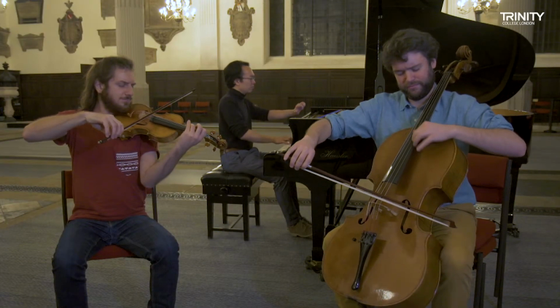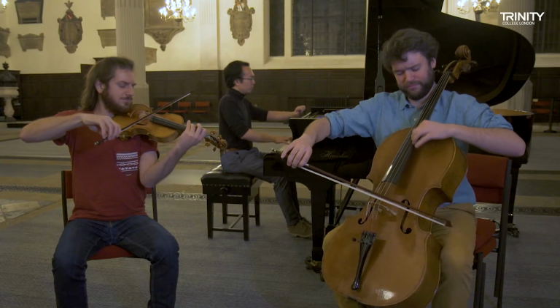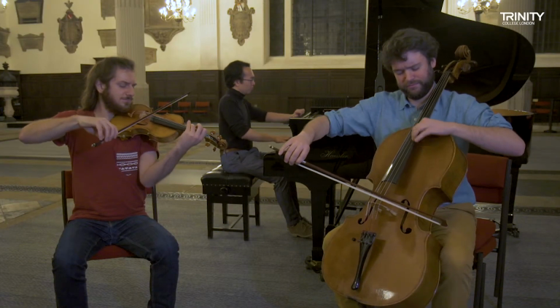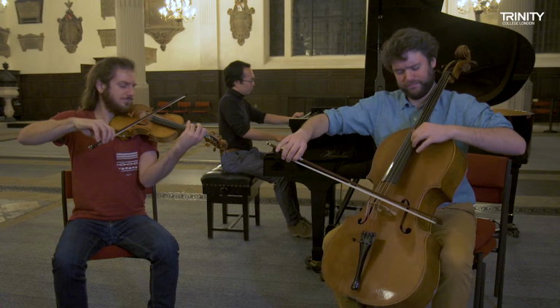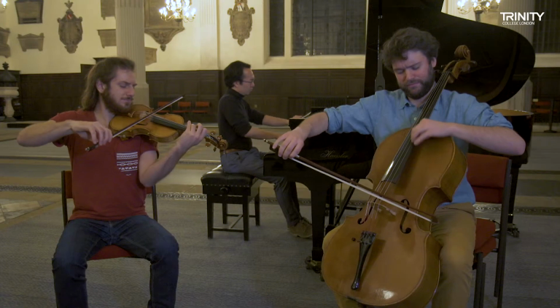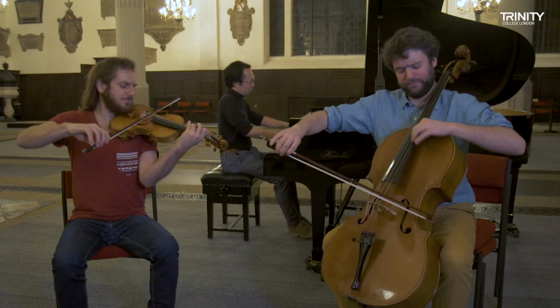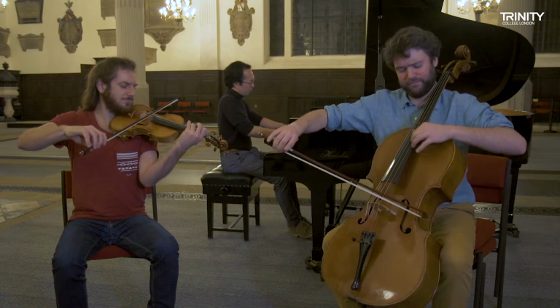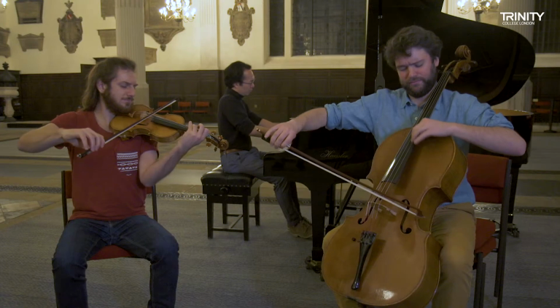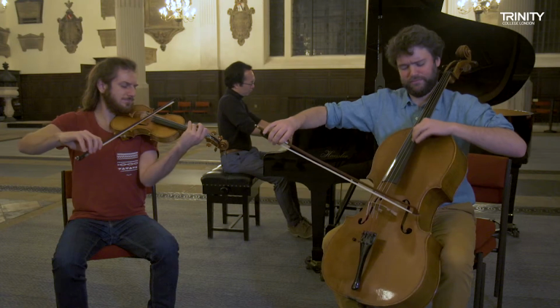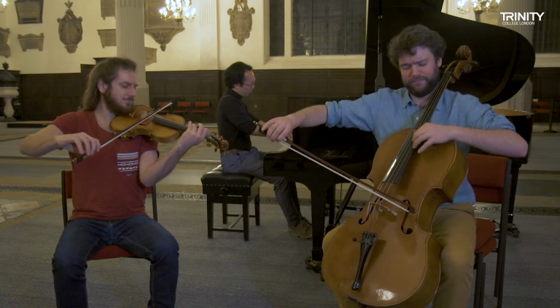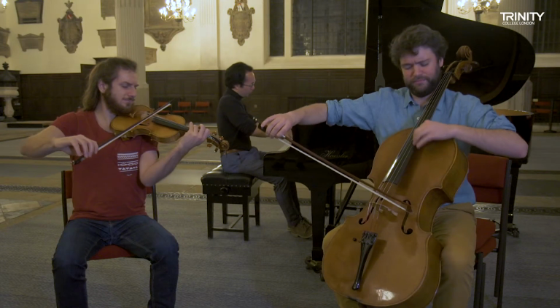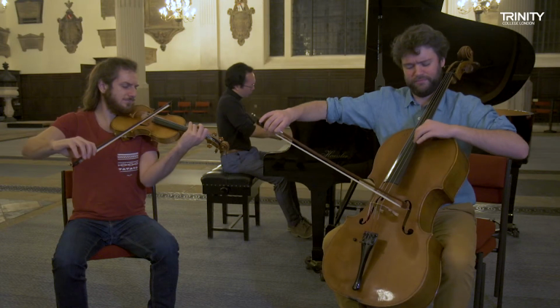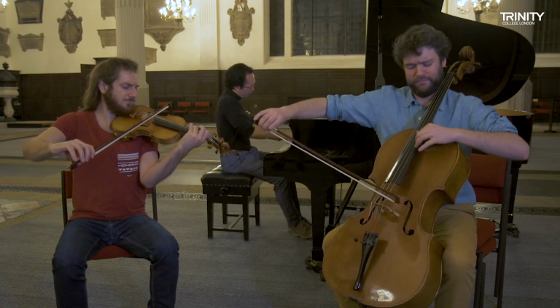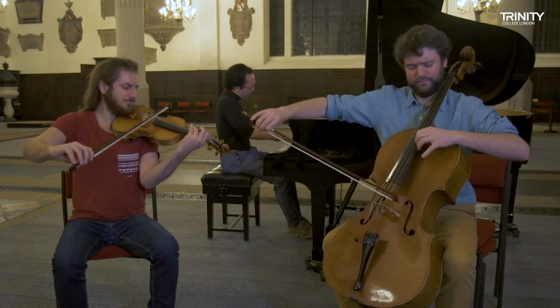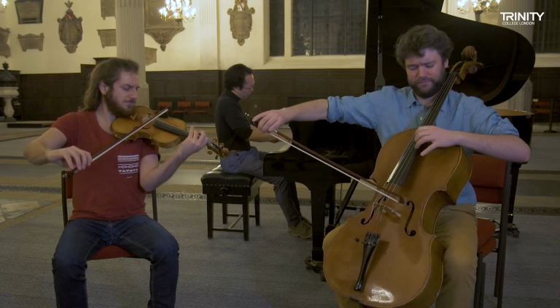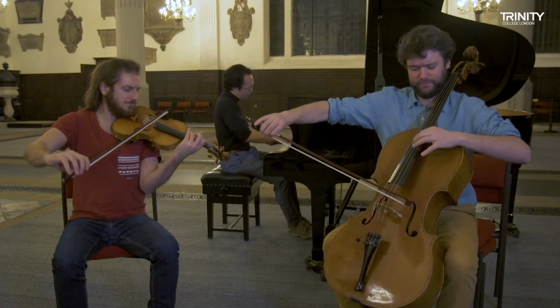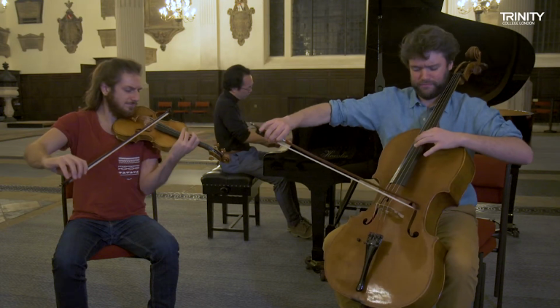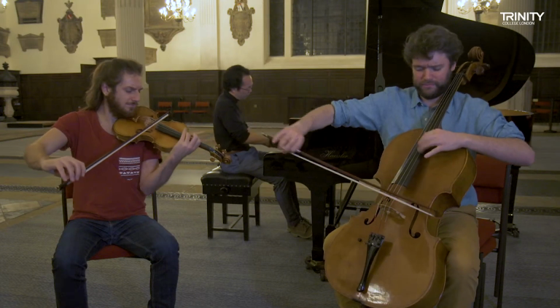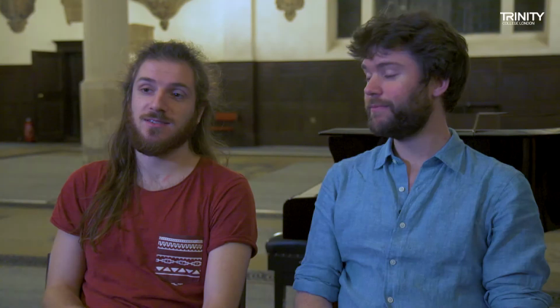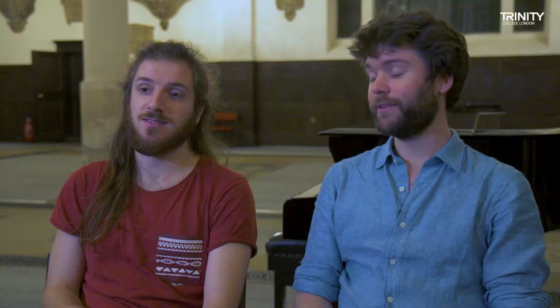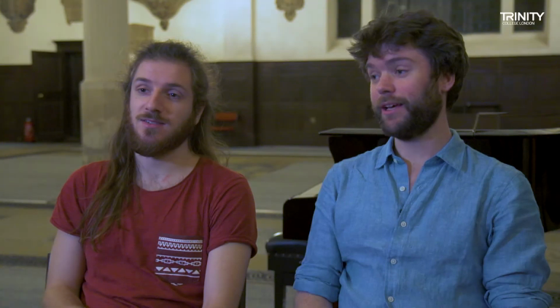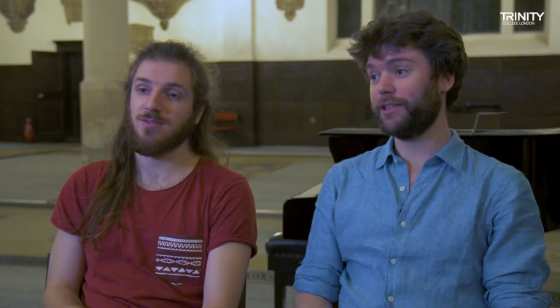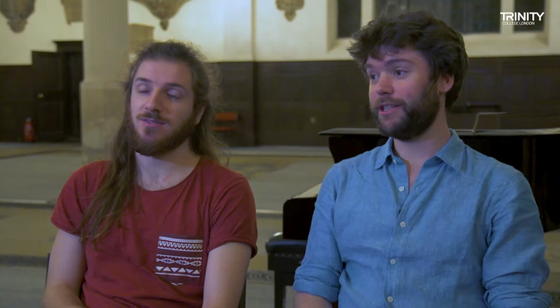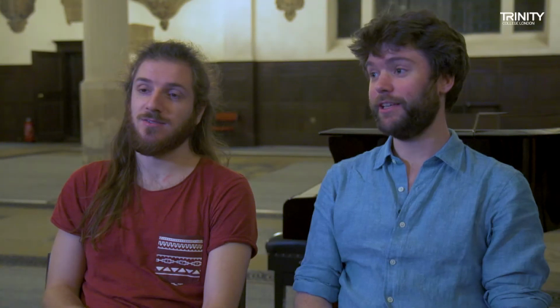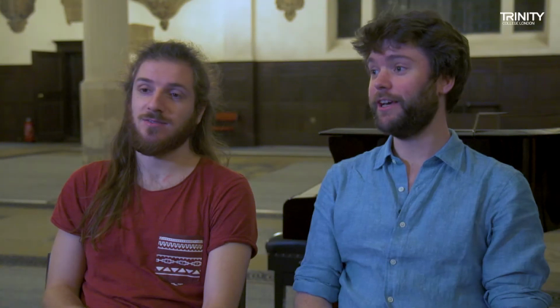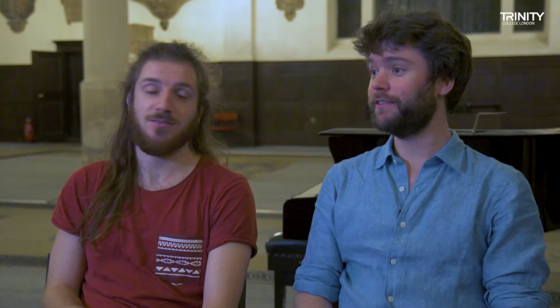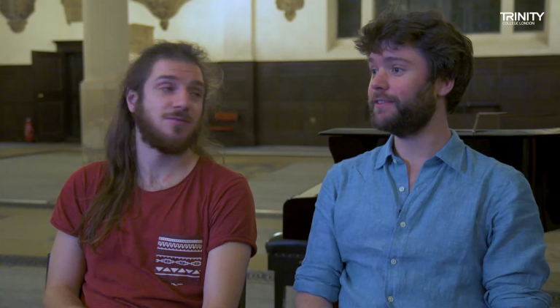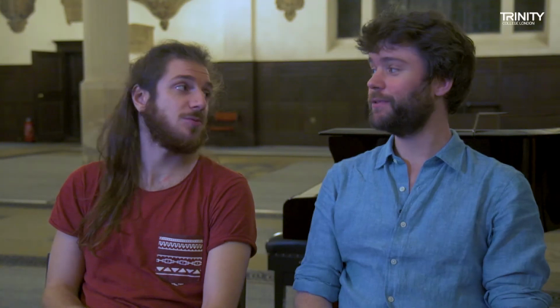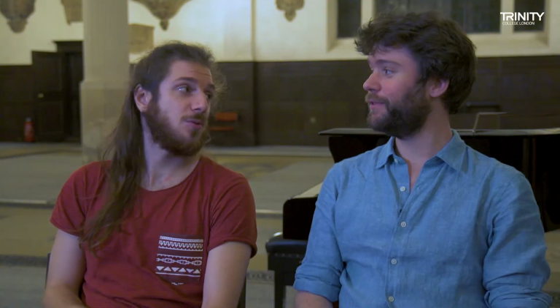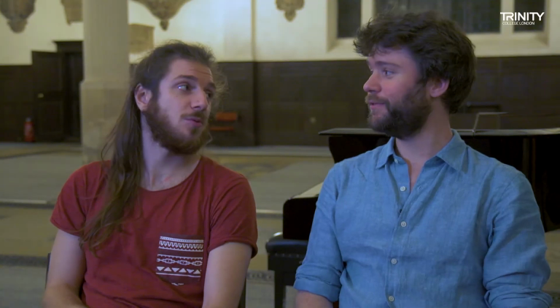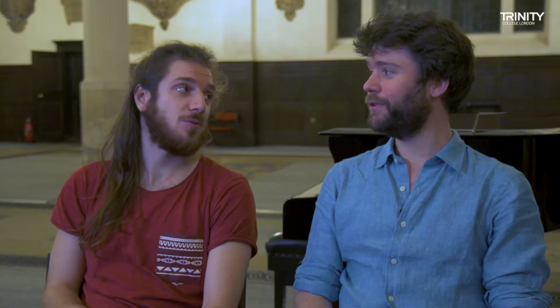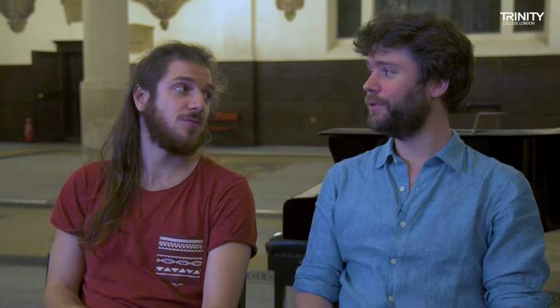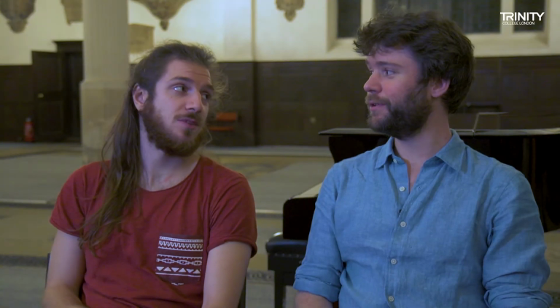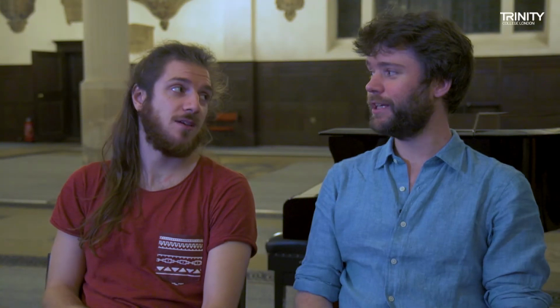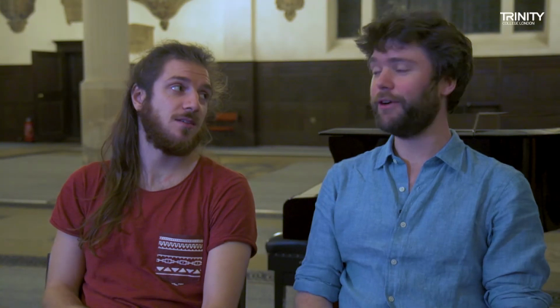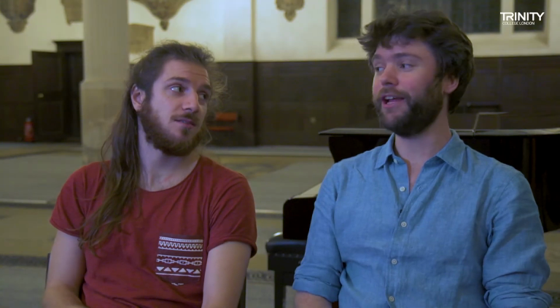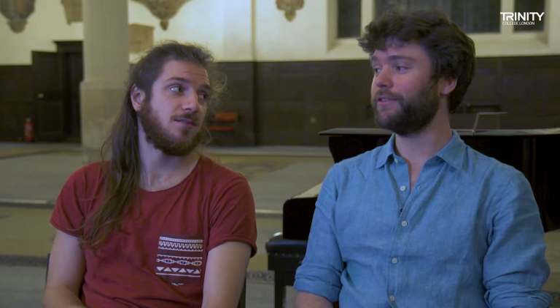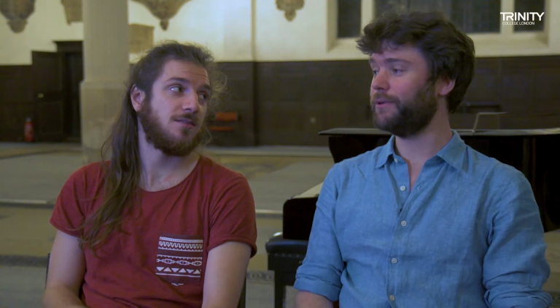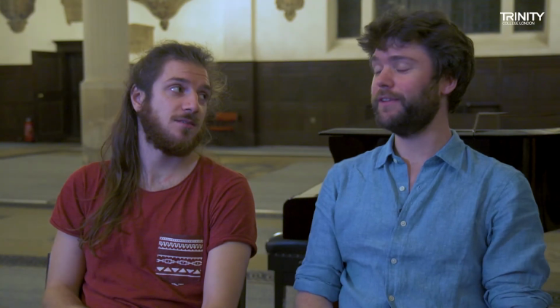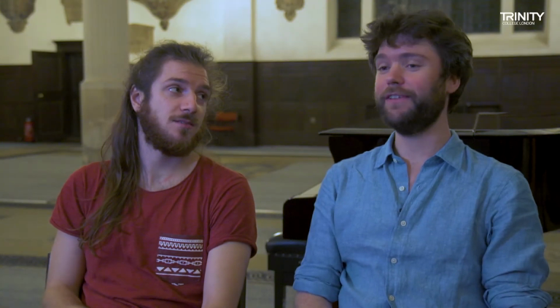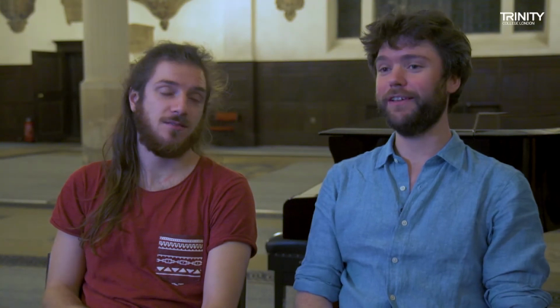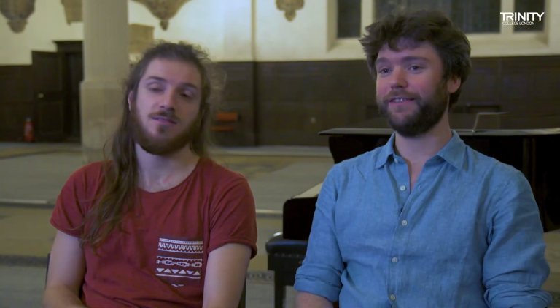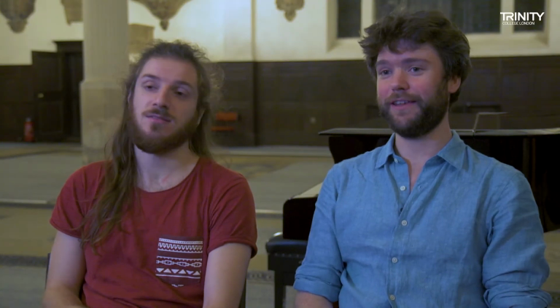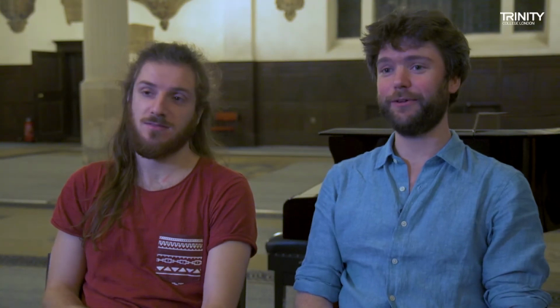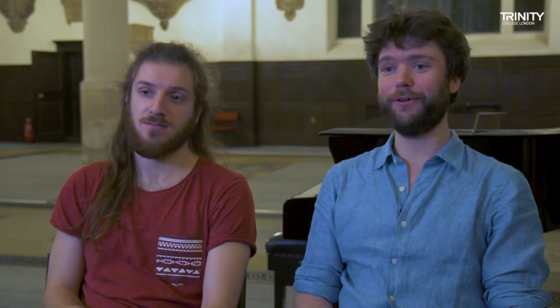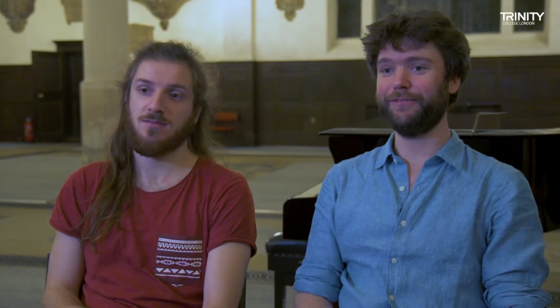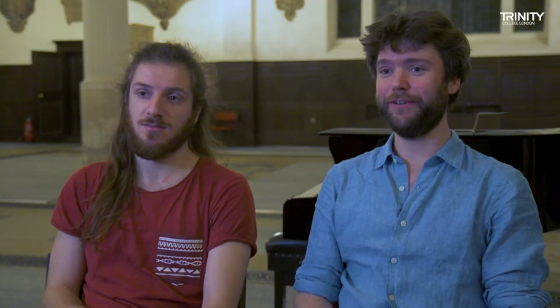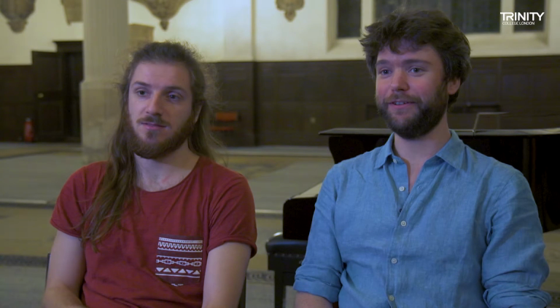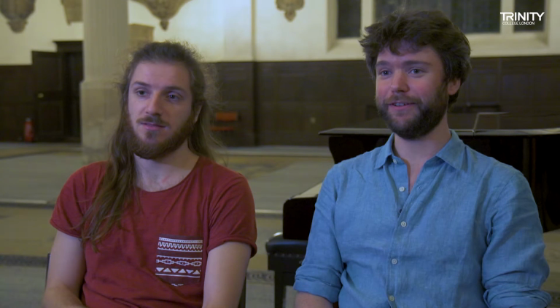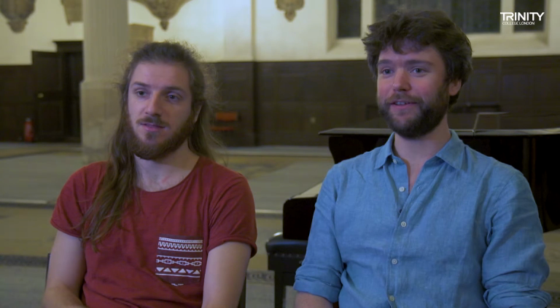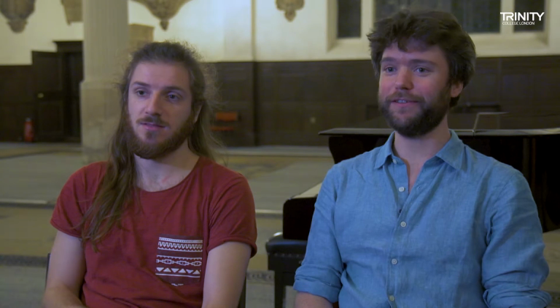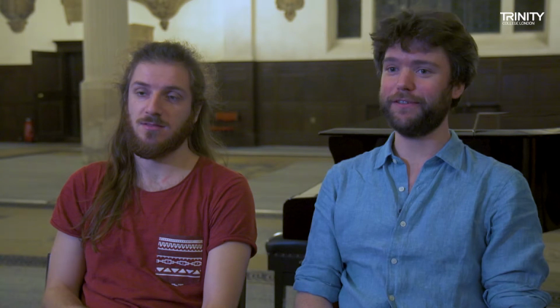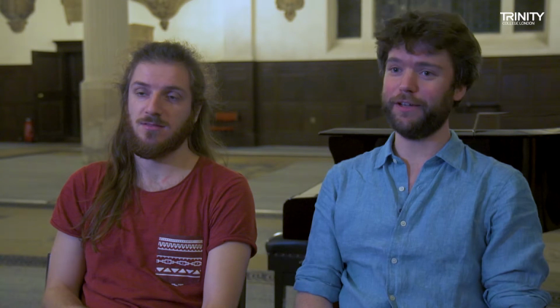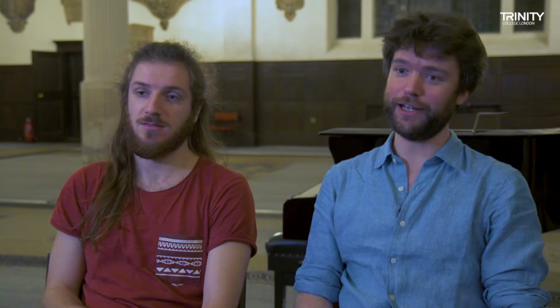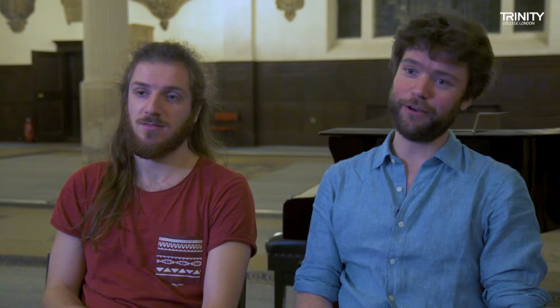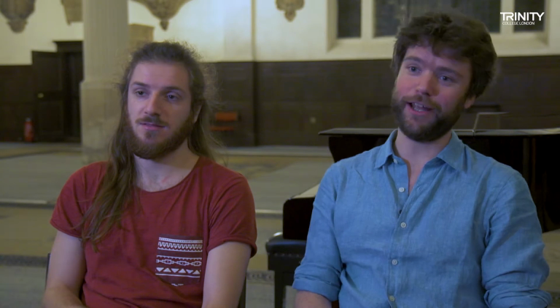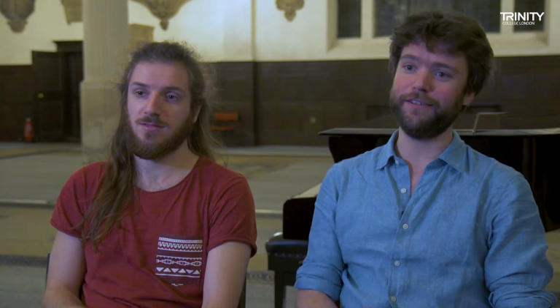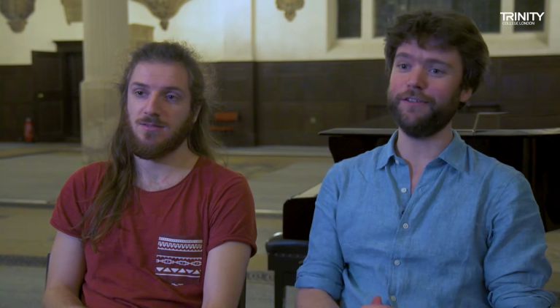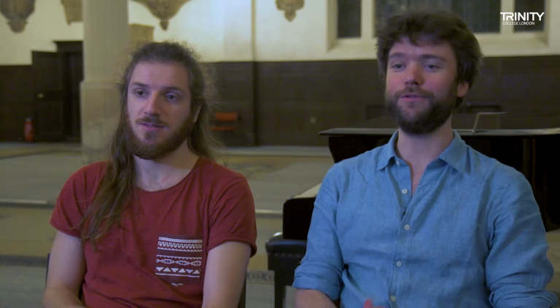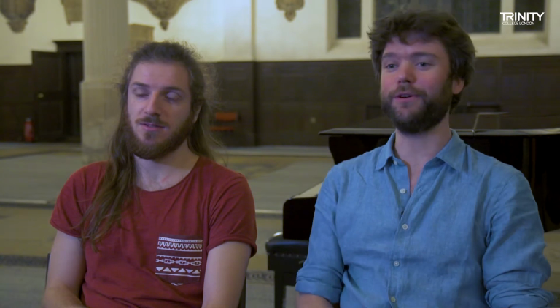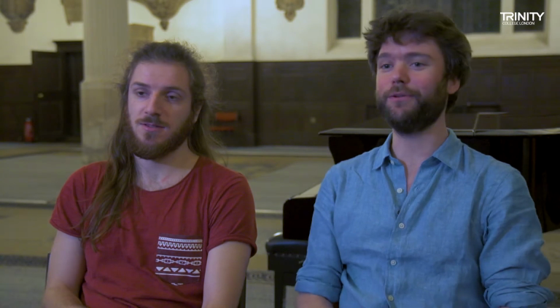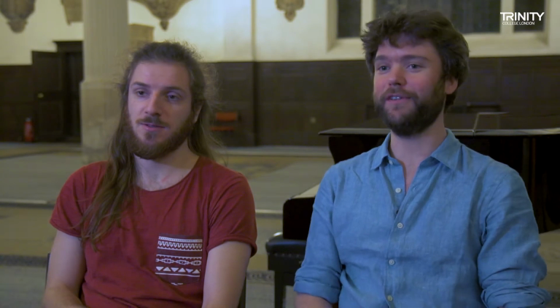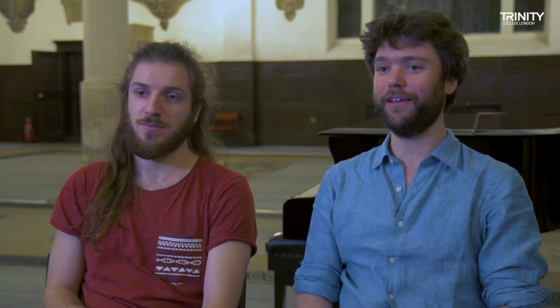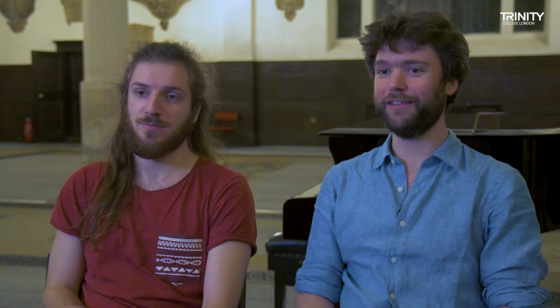And there are wind and string works too — quite a few clarinet quintets, which are quite fun. That's a clarinet and a string quartet.